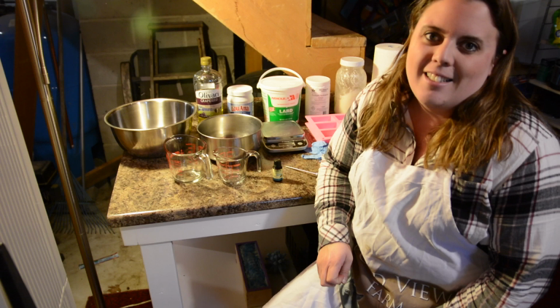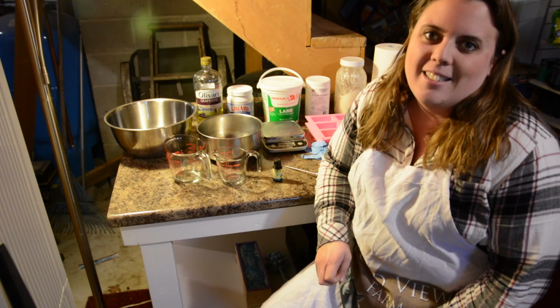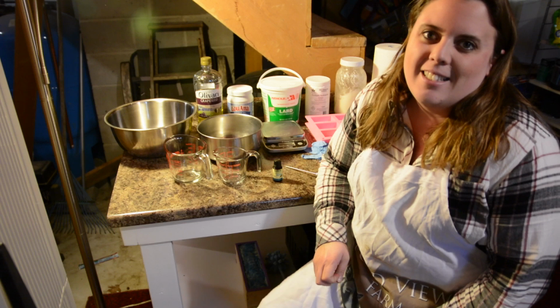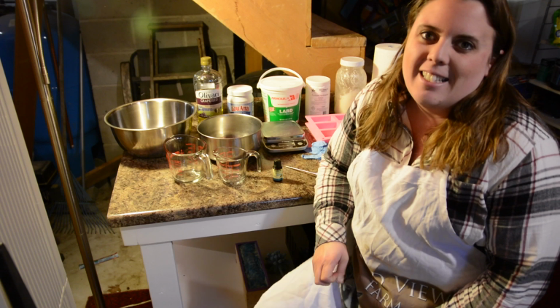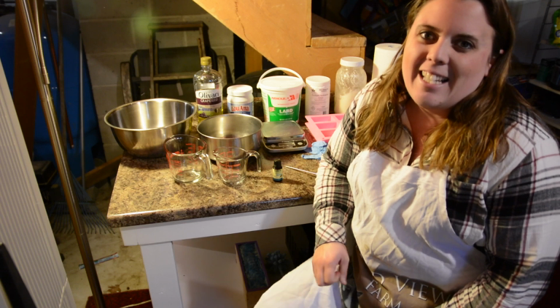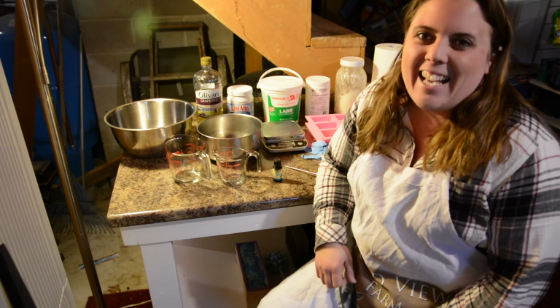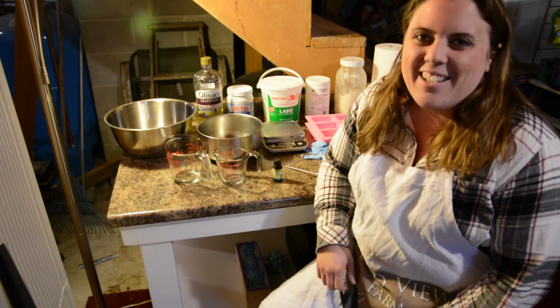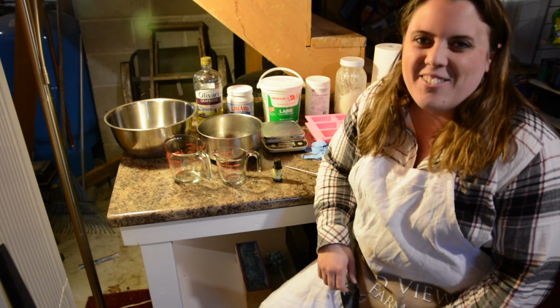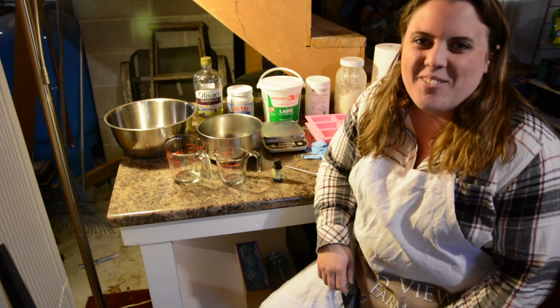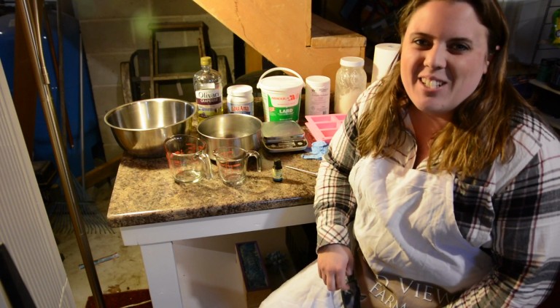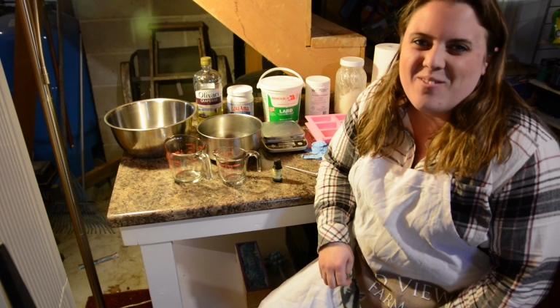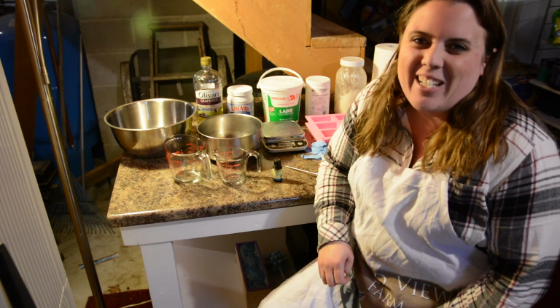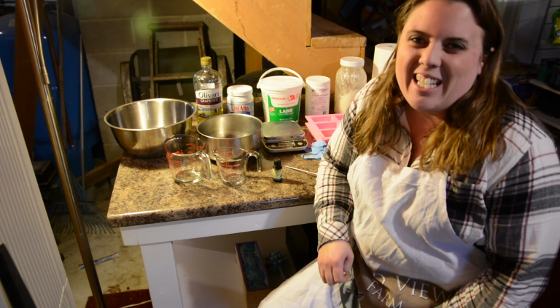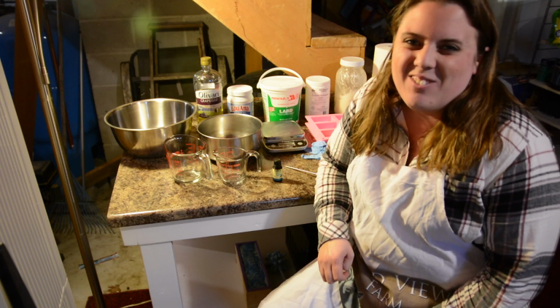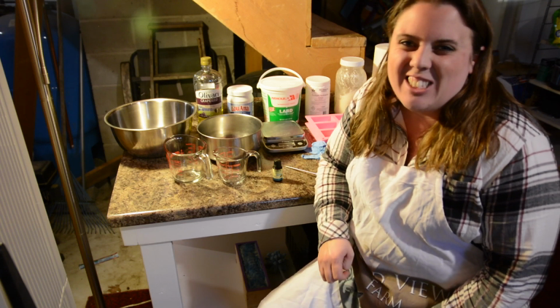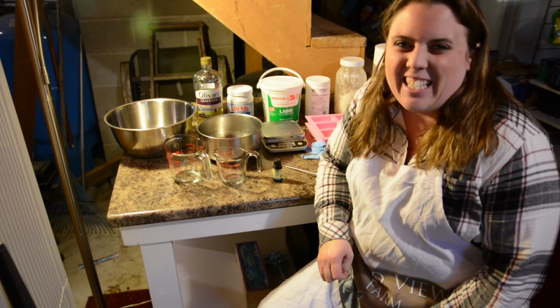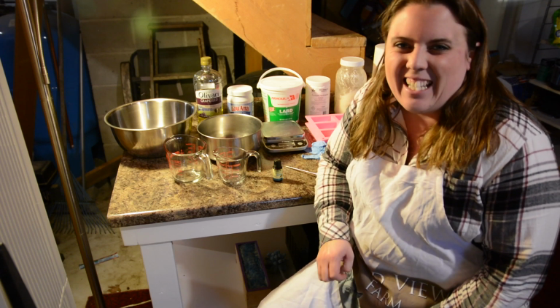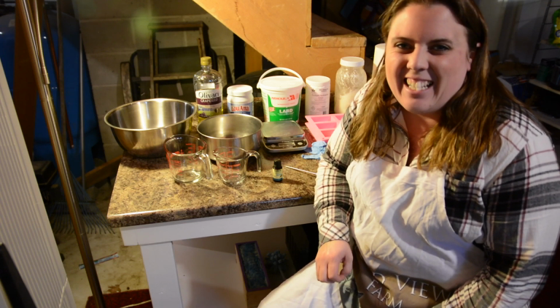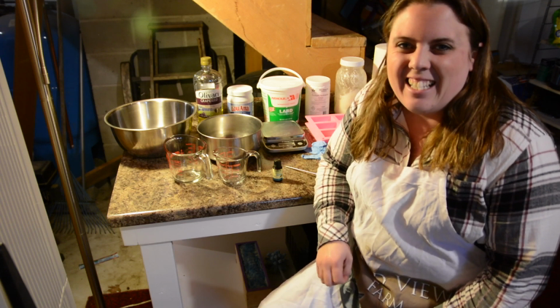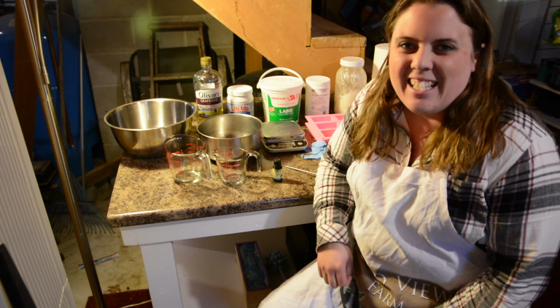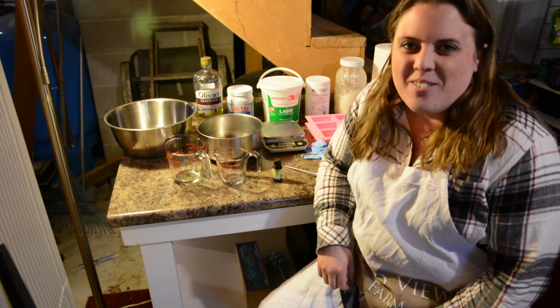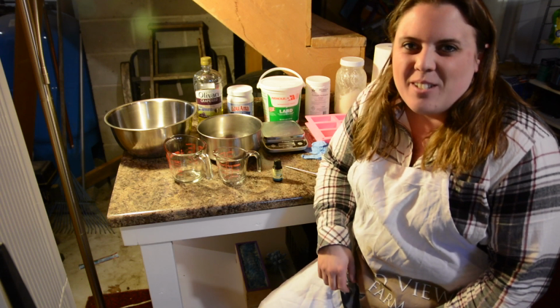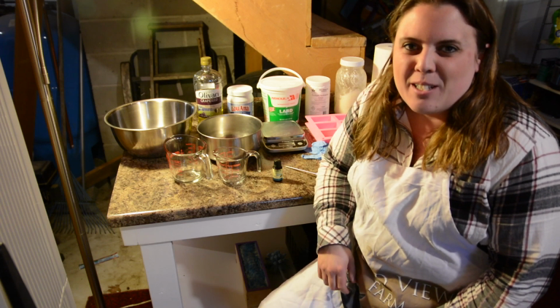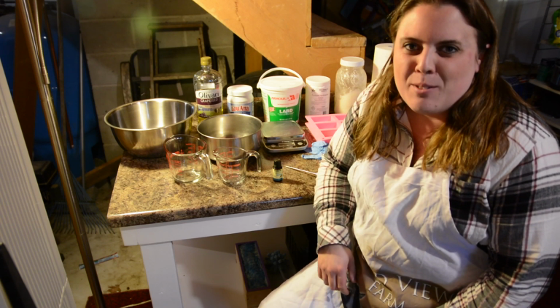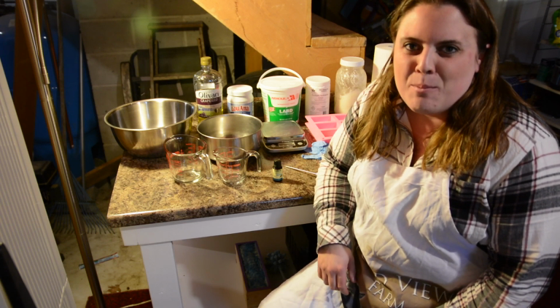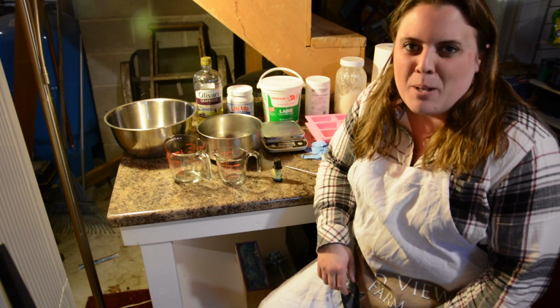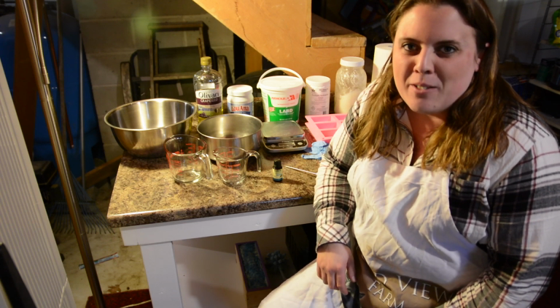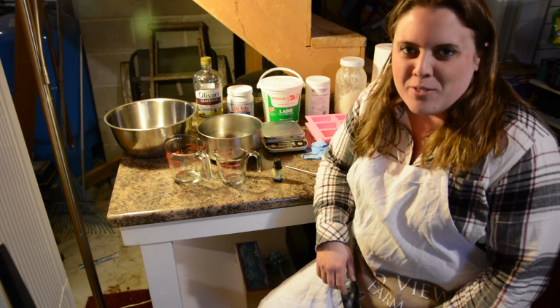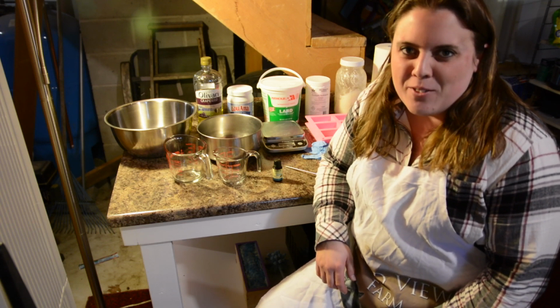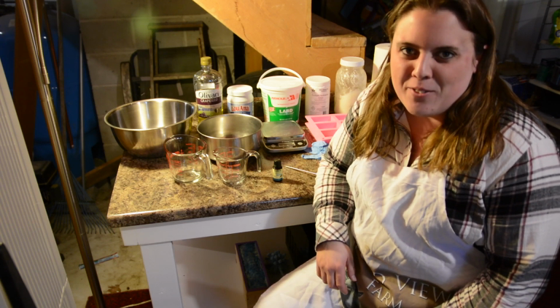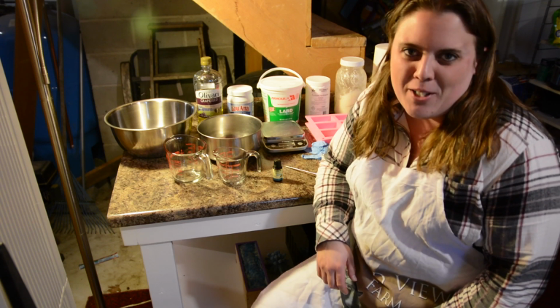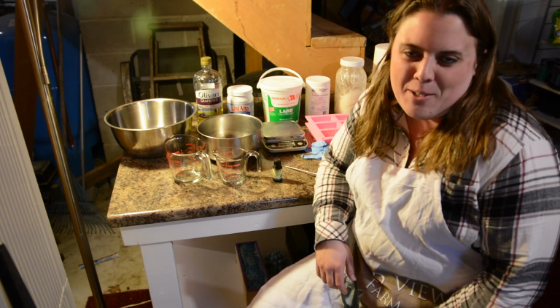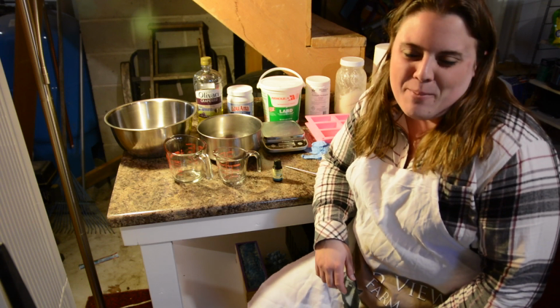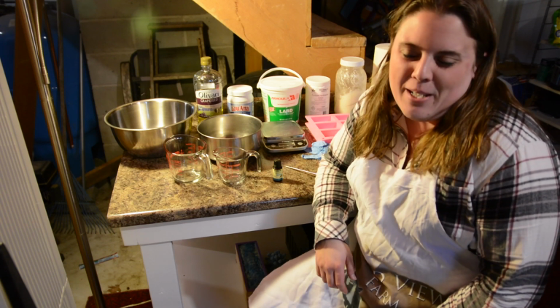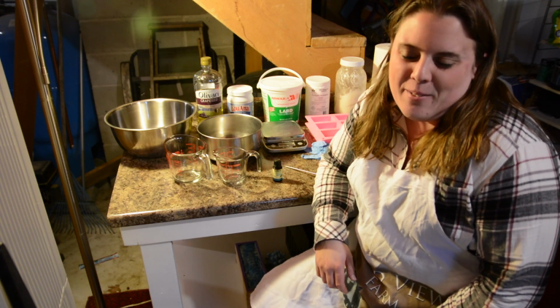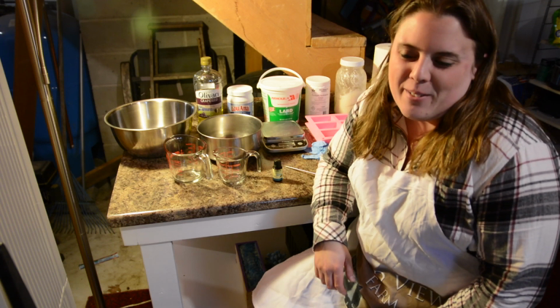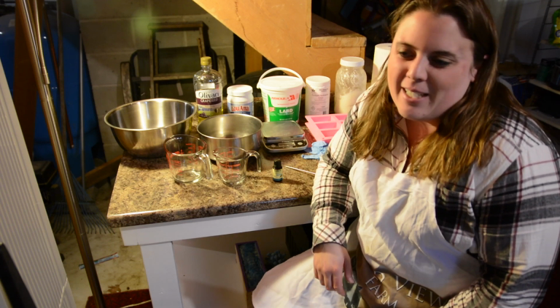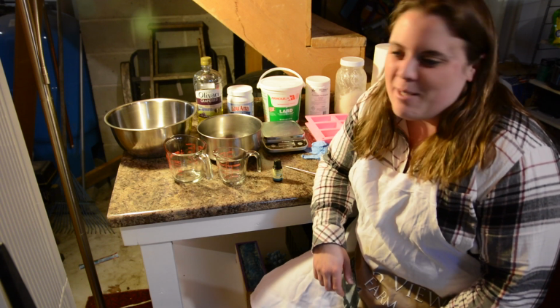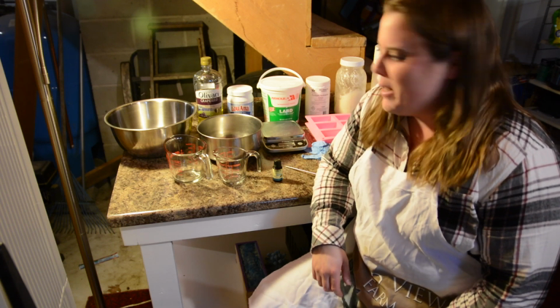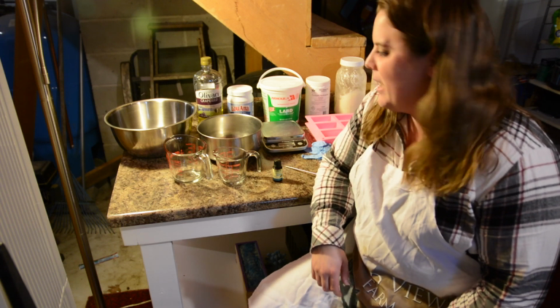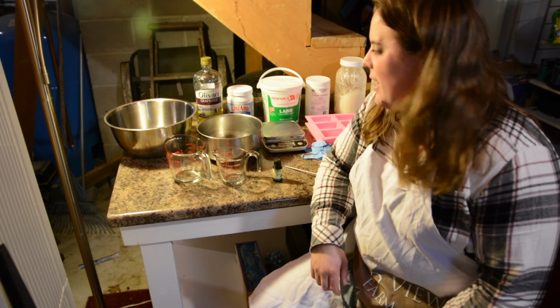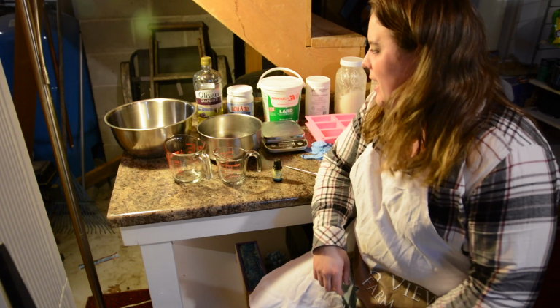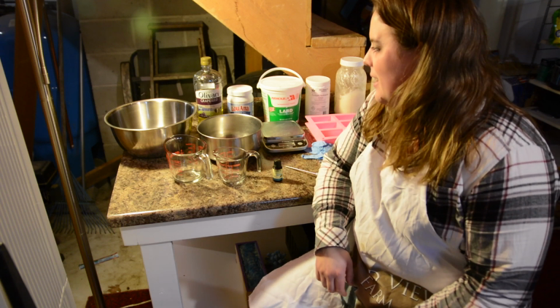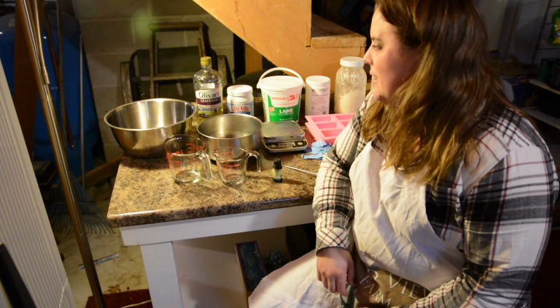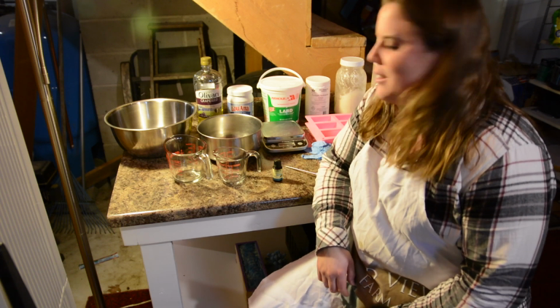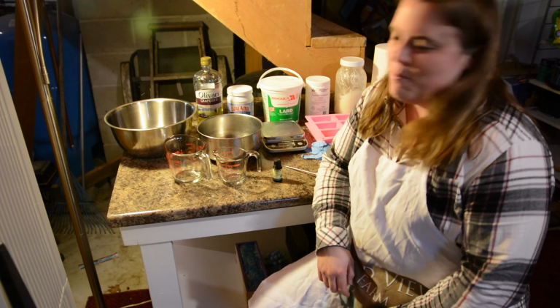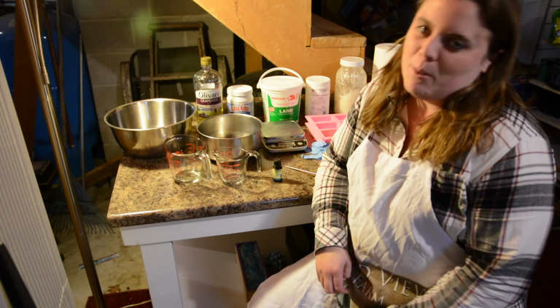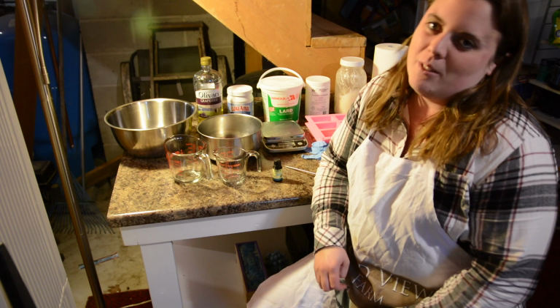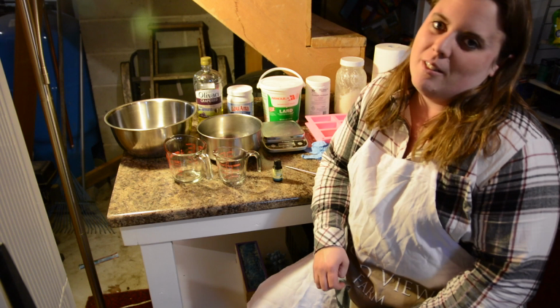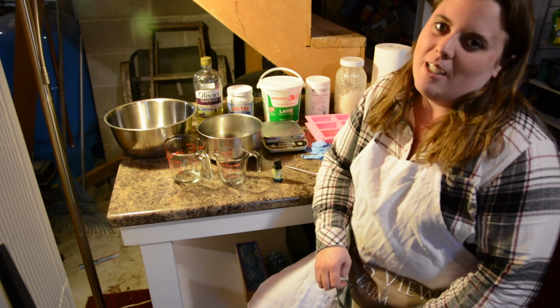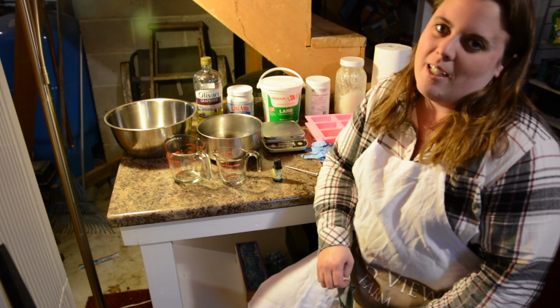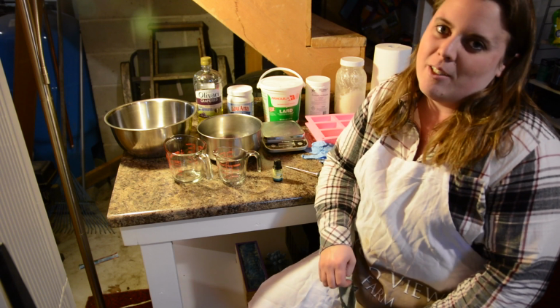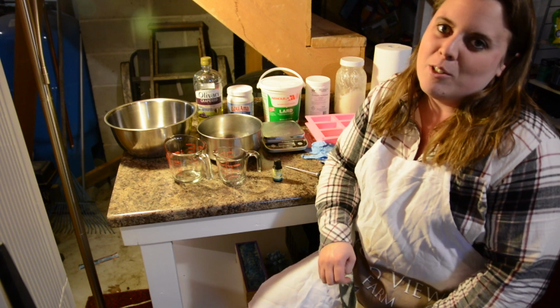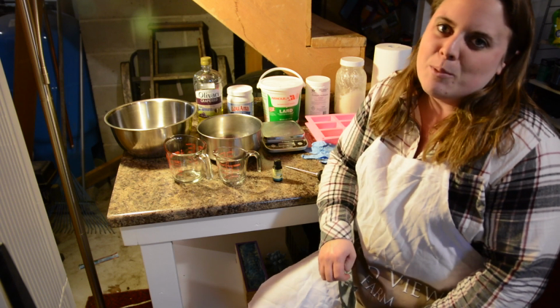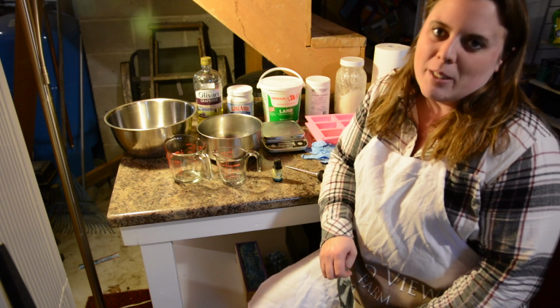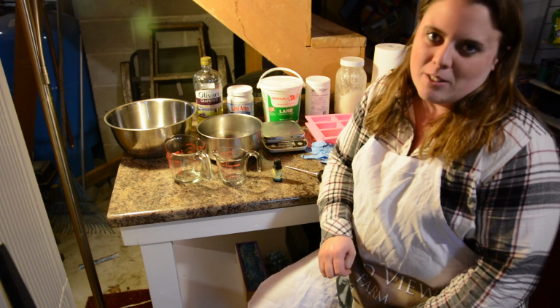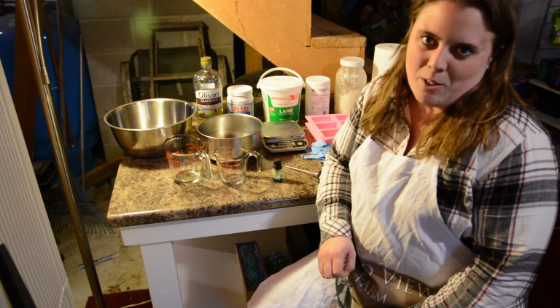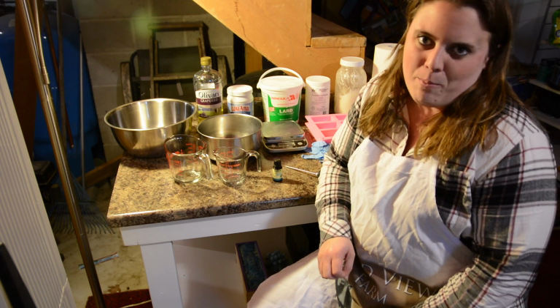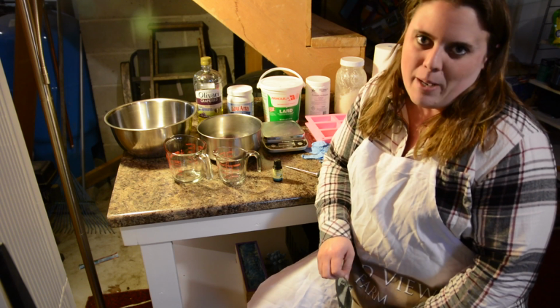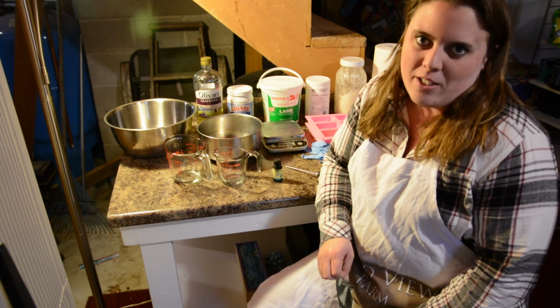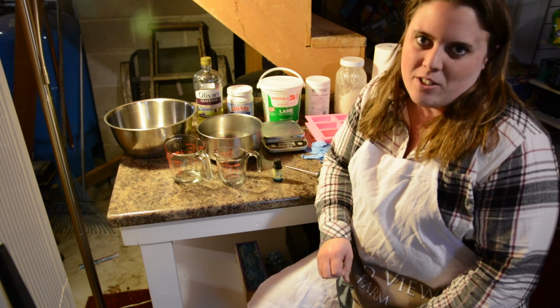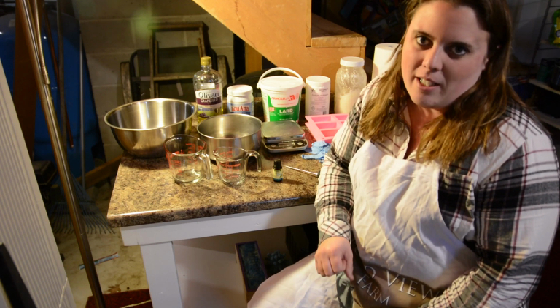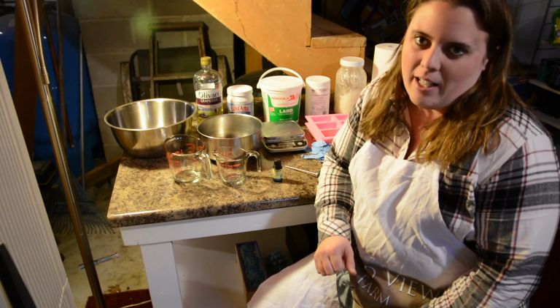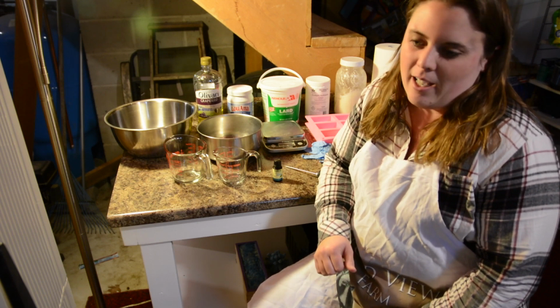Hi everyone, my name is Shanna. Welcome to Pond View Farm. We're going to make a simple goat's milk soap batch today.